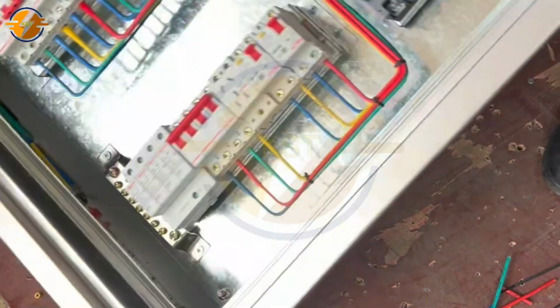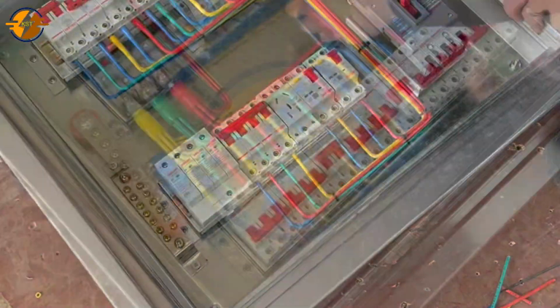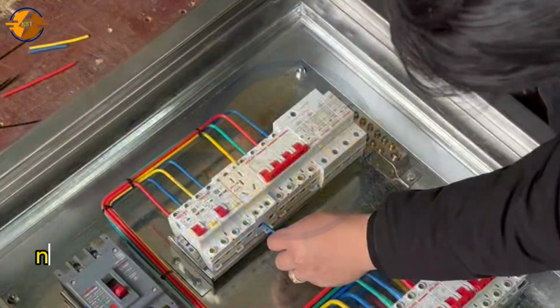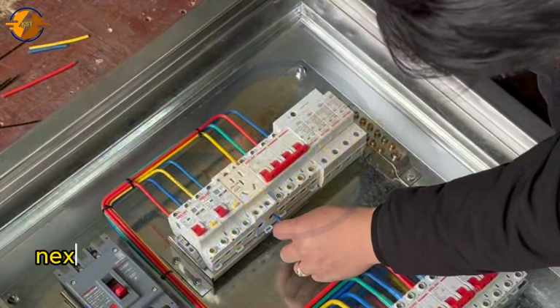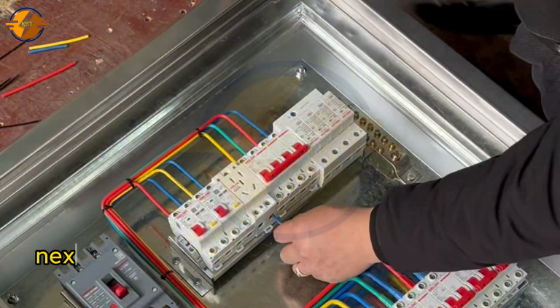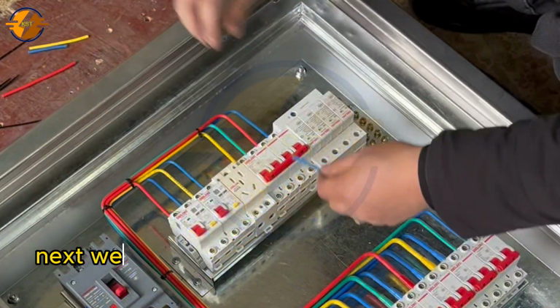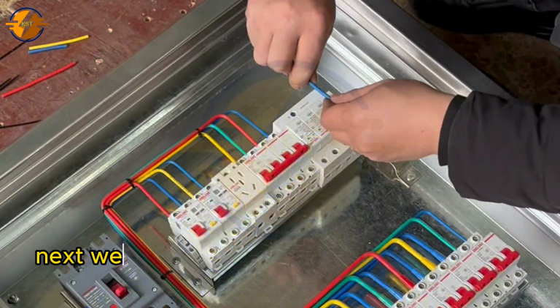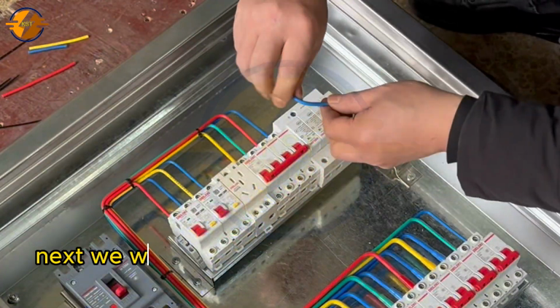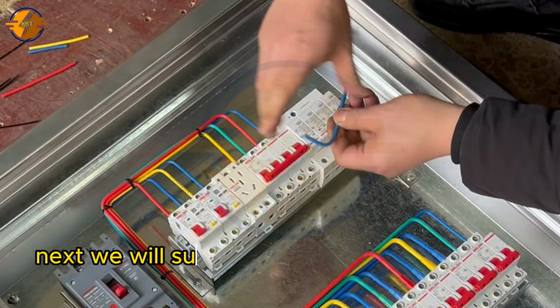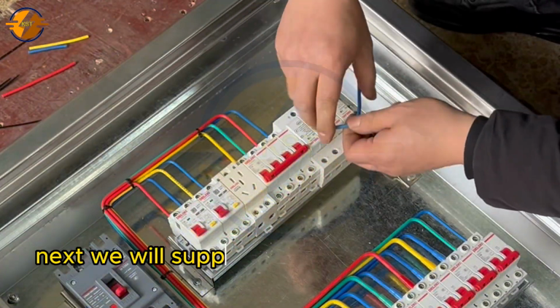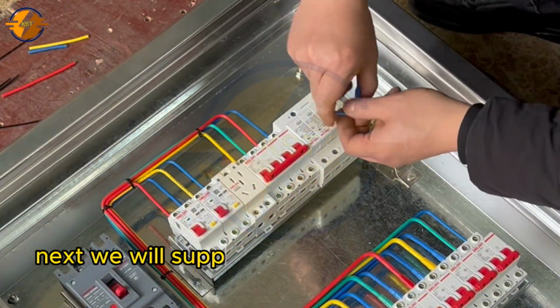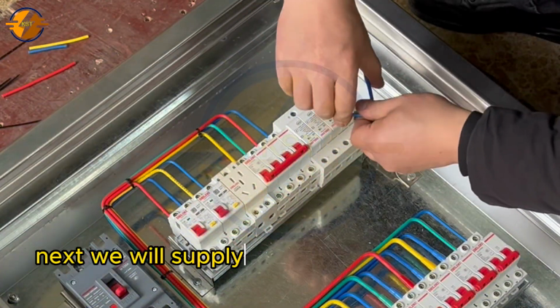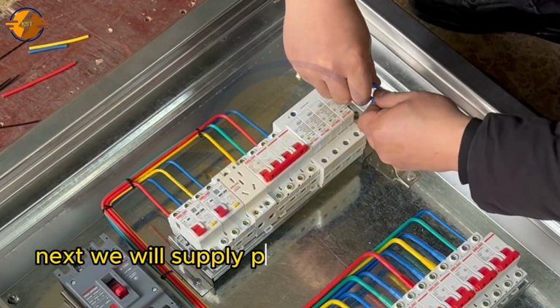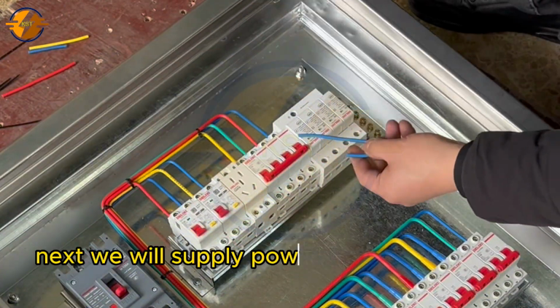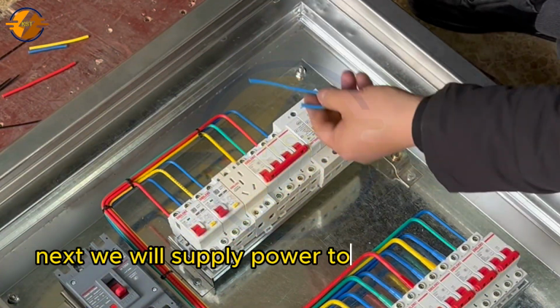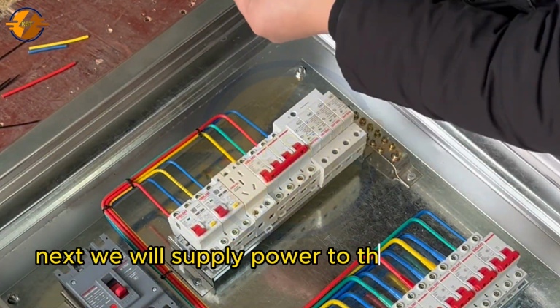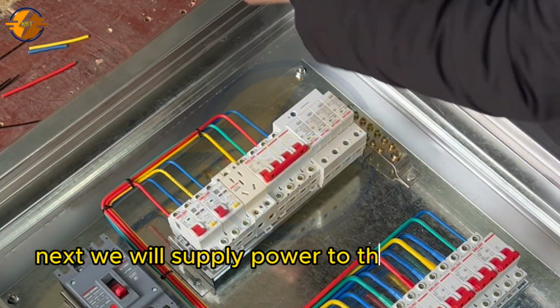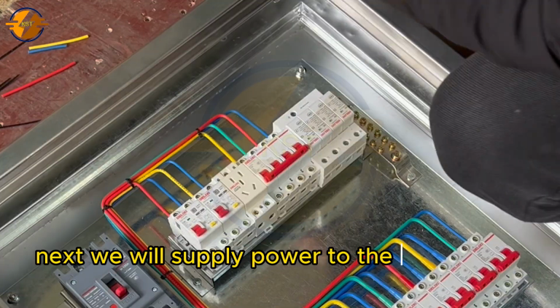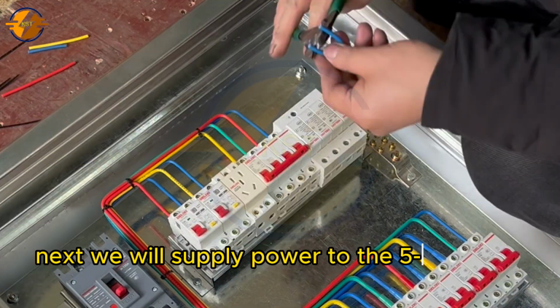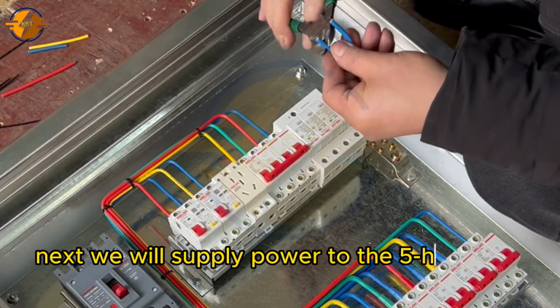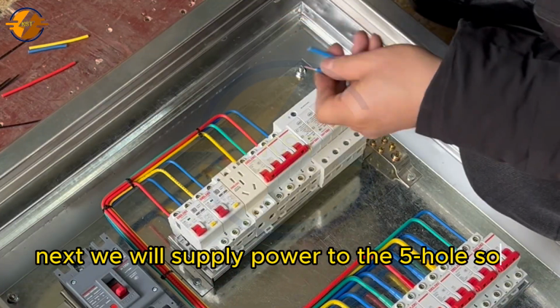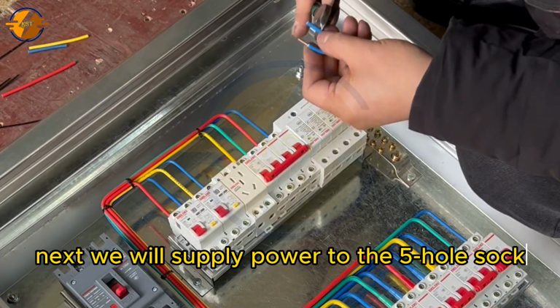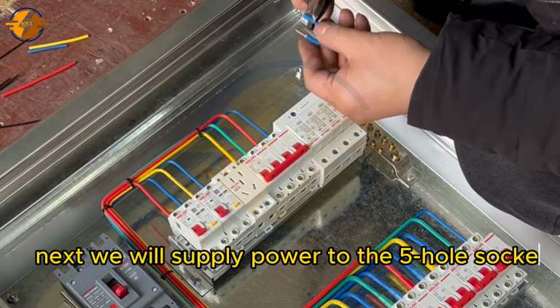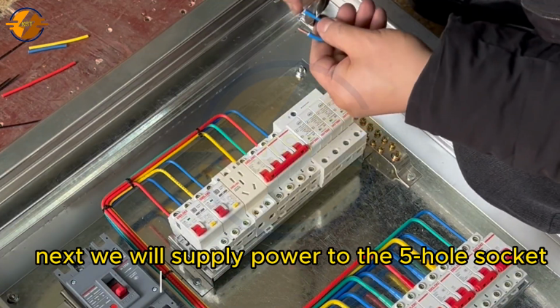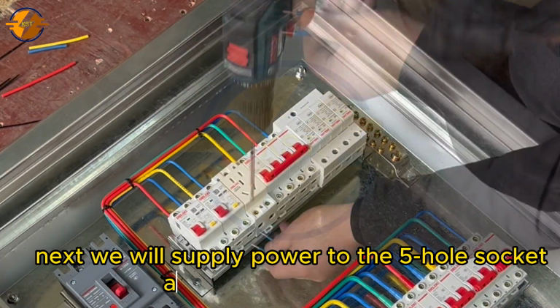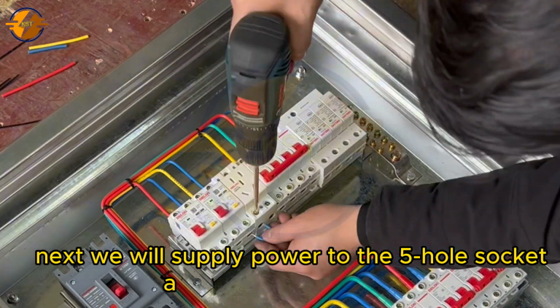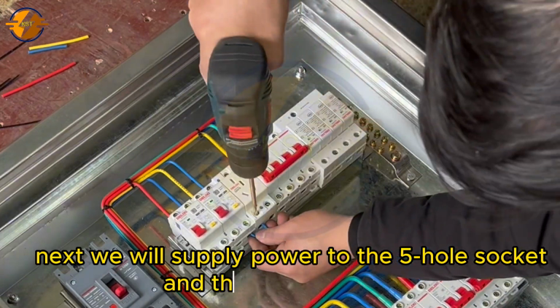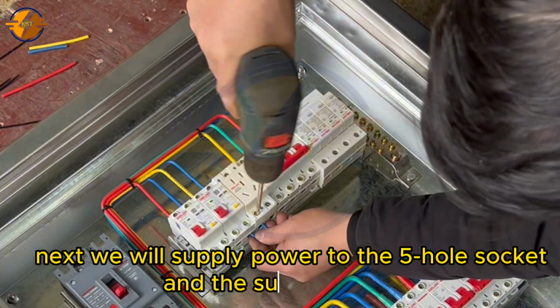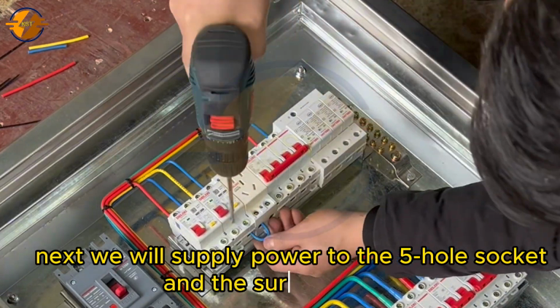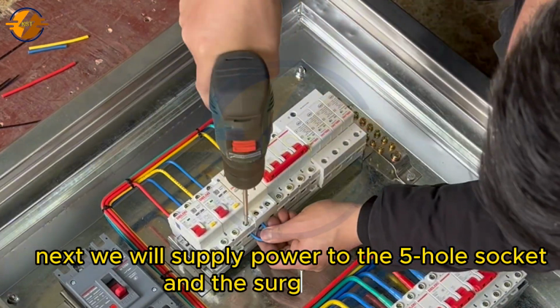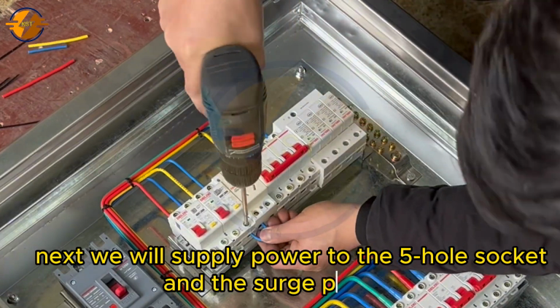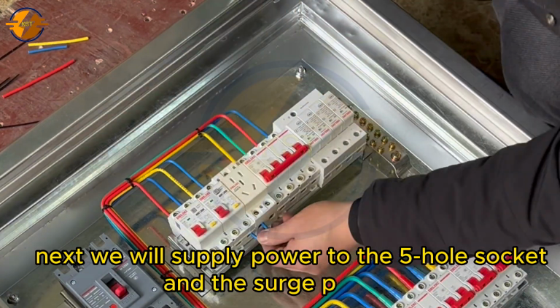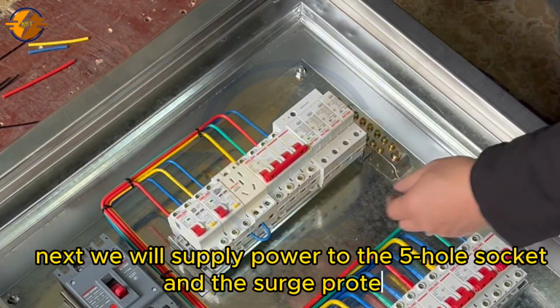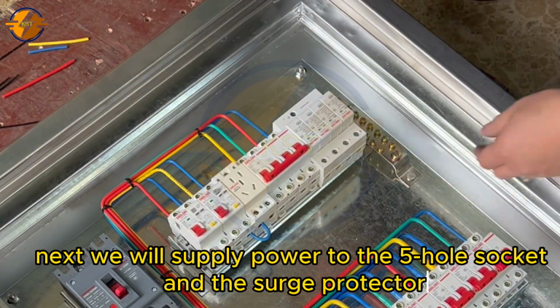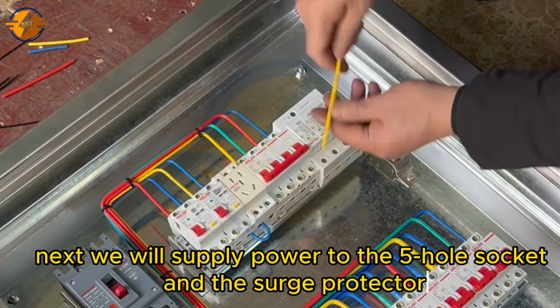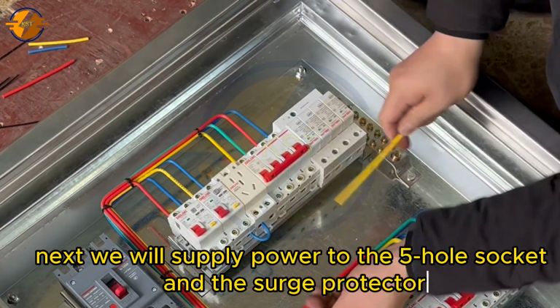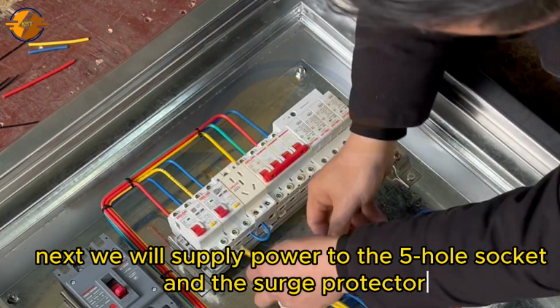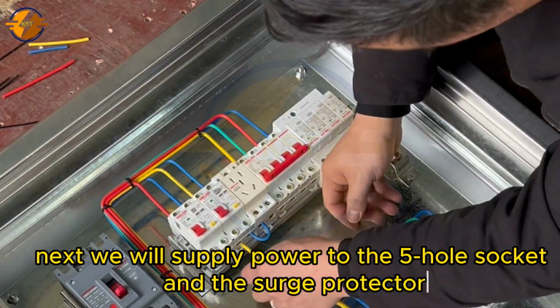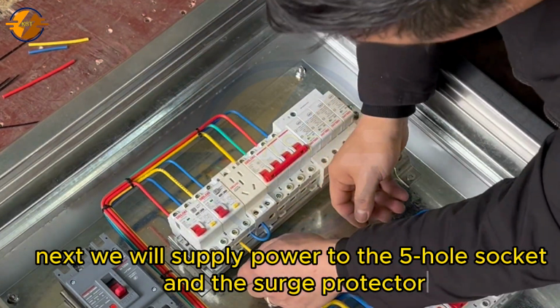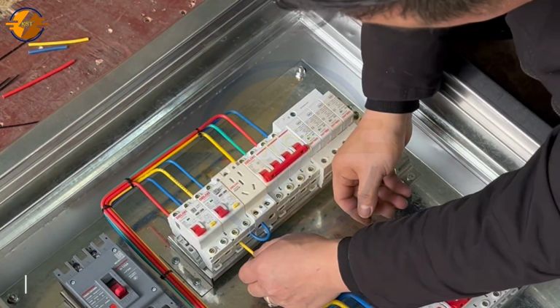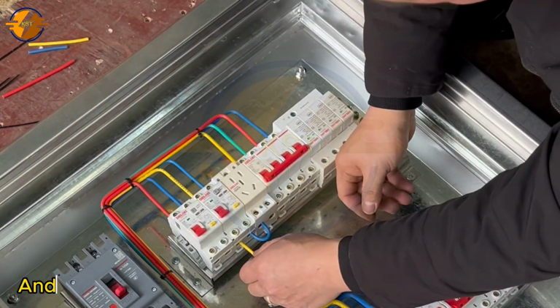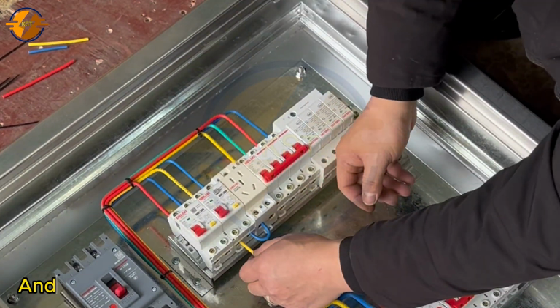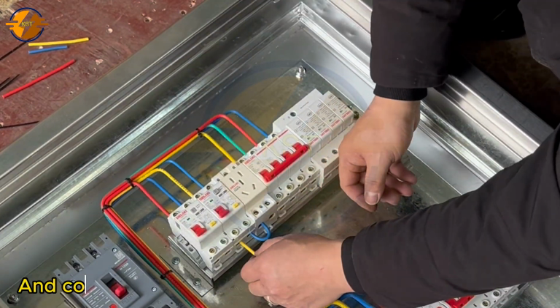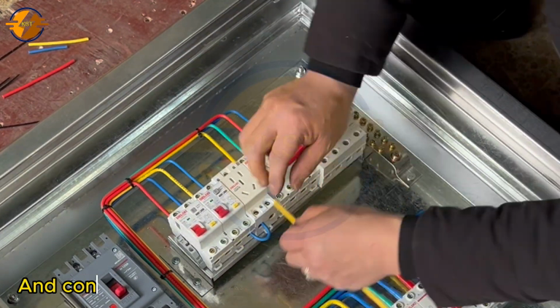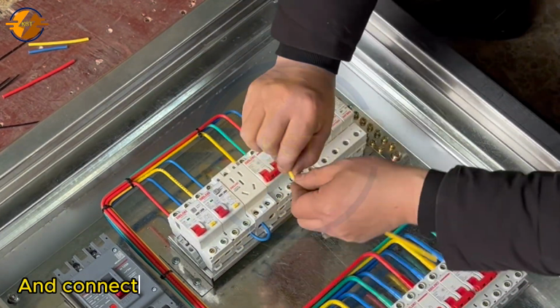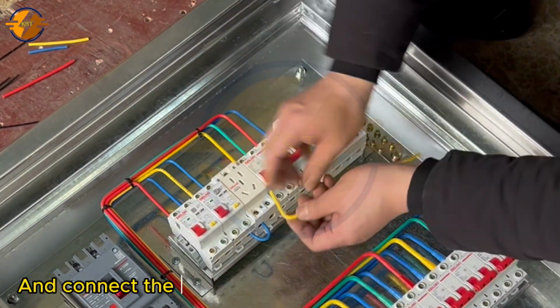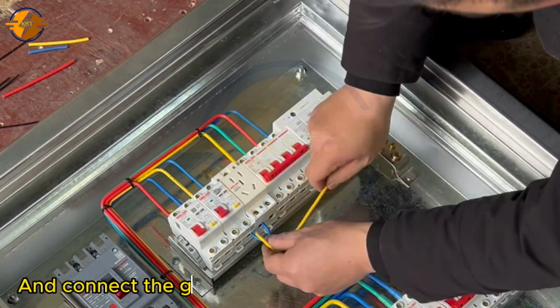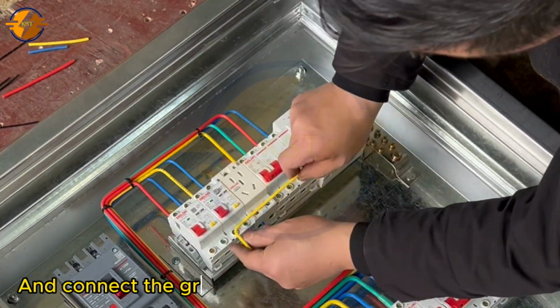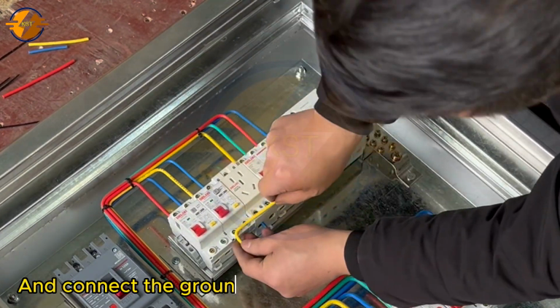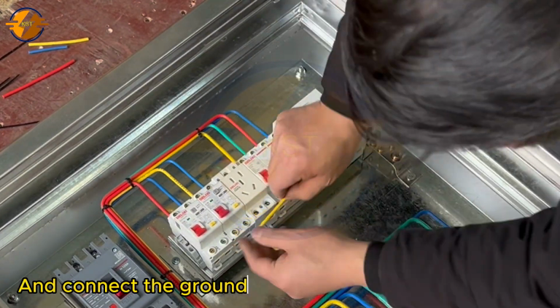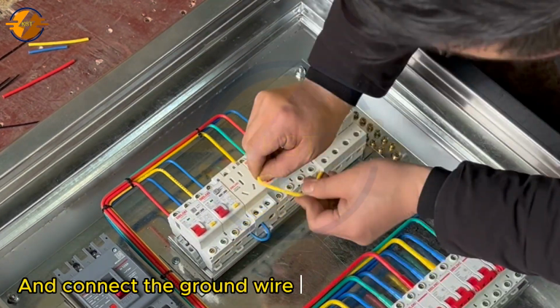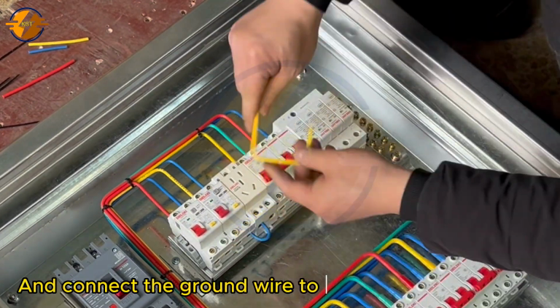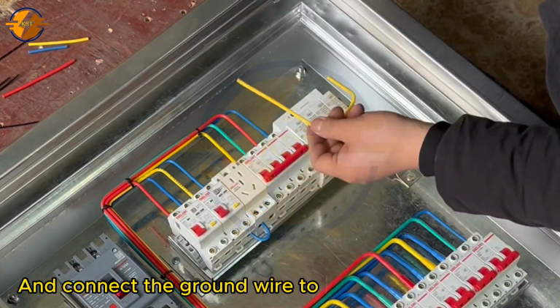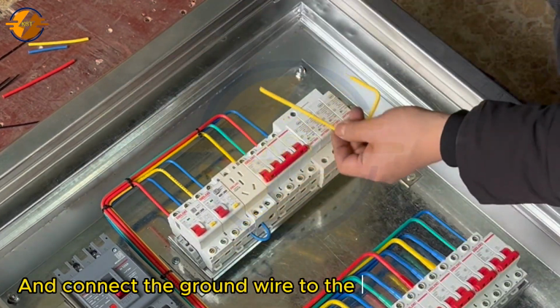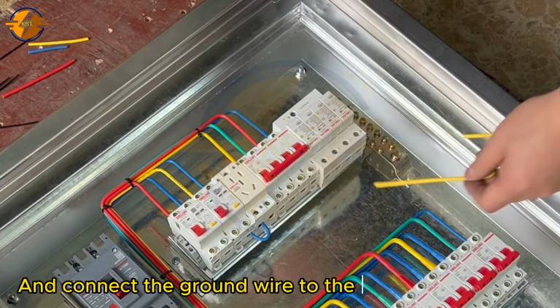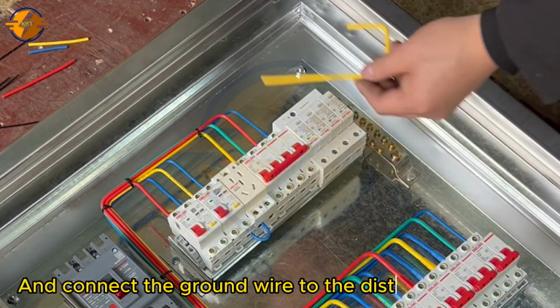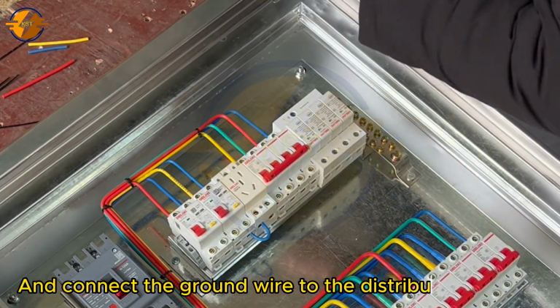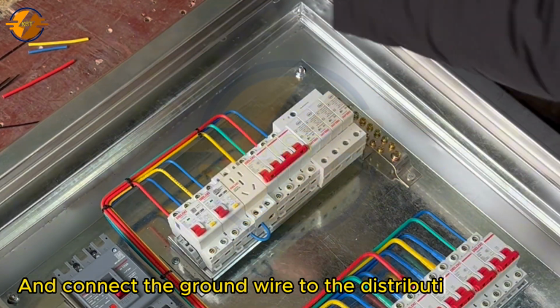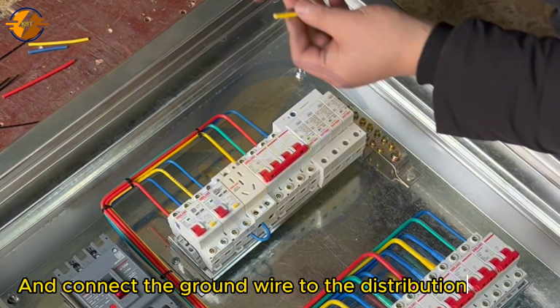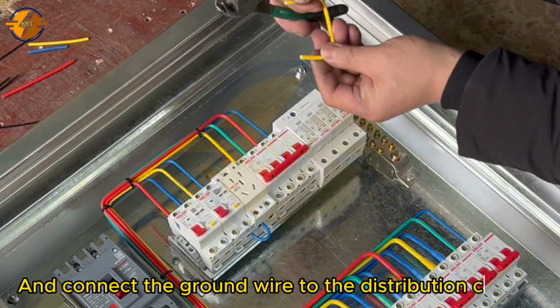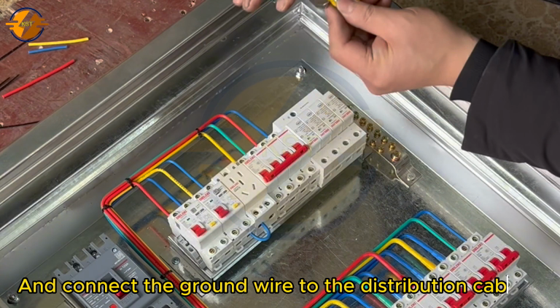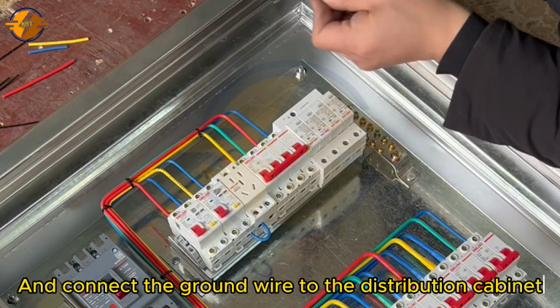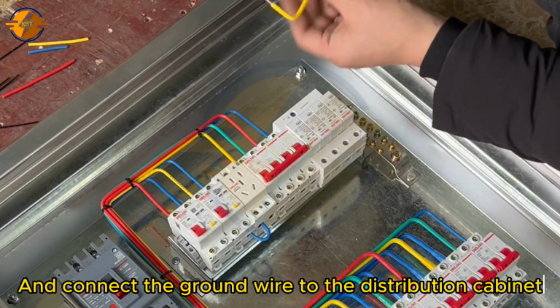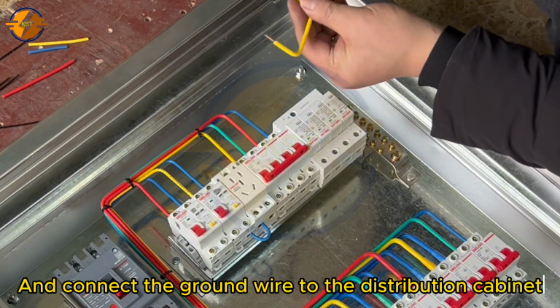Next, we will supply power to the 5-hole socket and the surge protector, and connect the ground wire to the distribution cabinet.